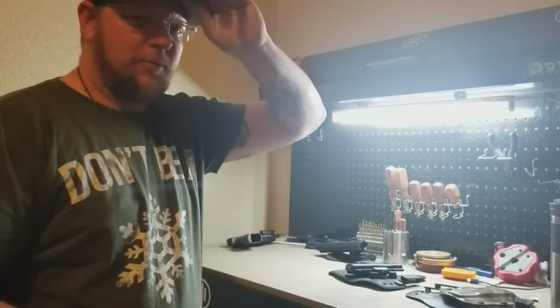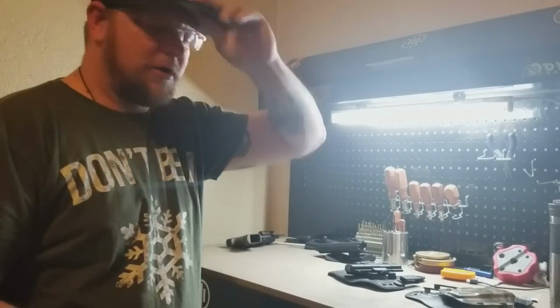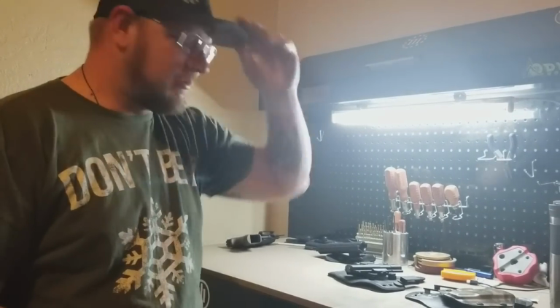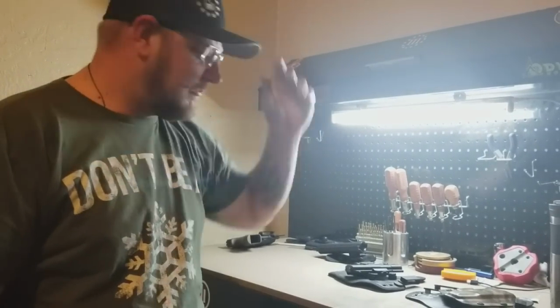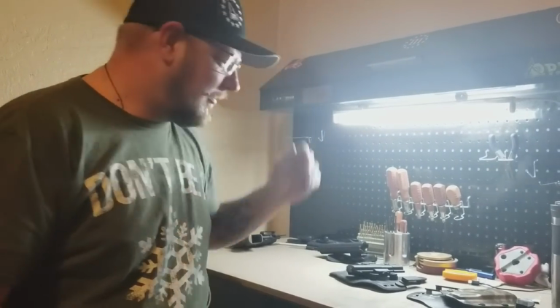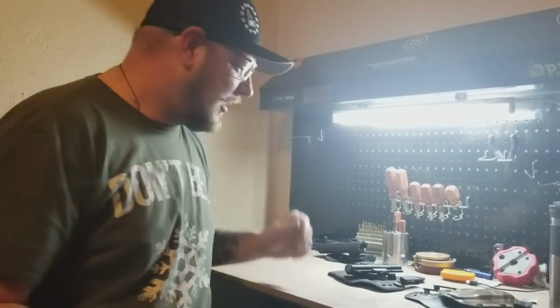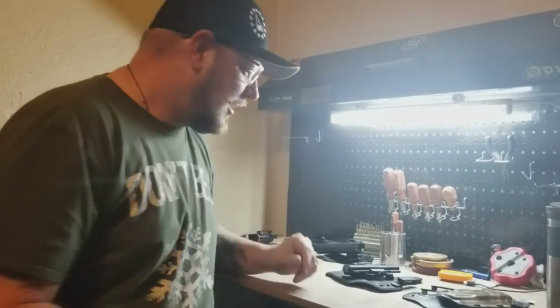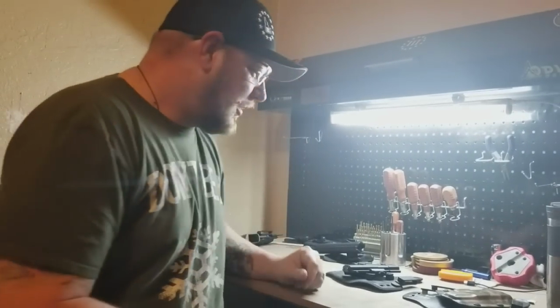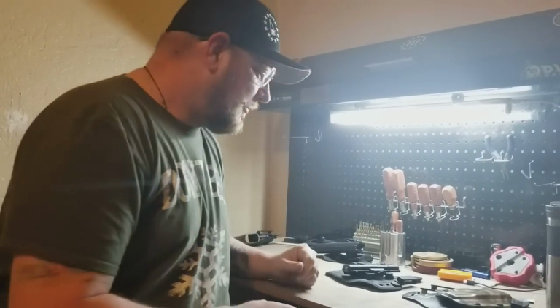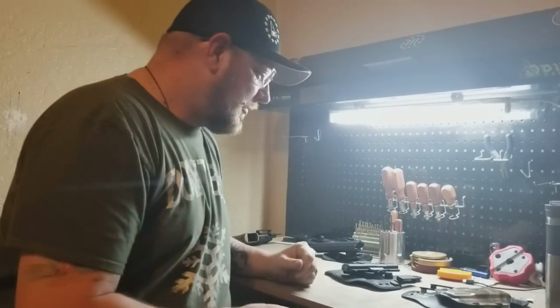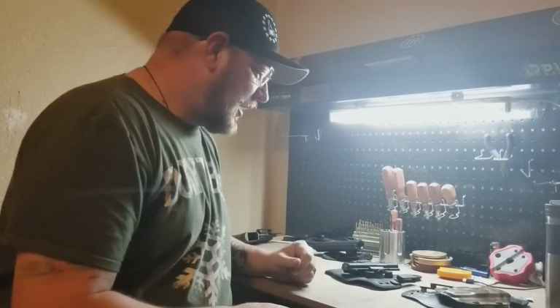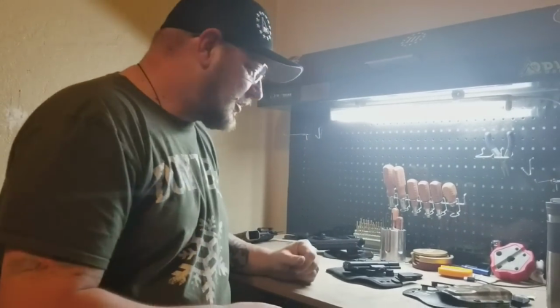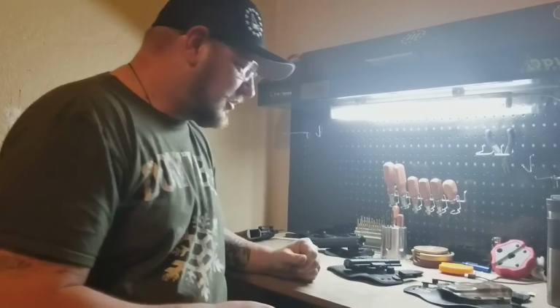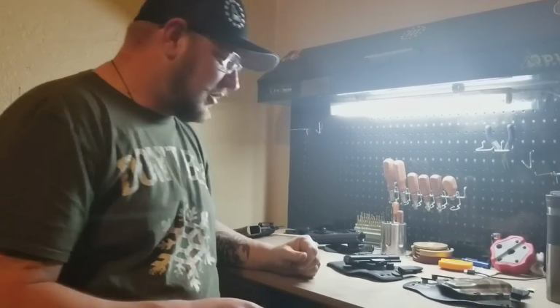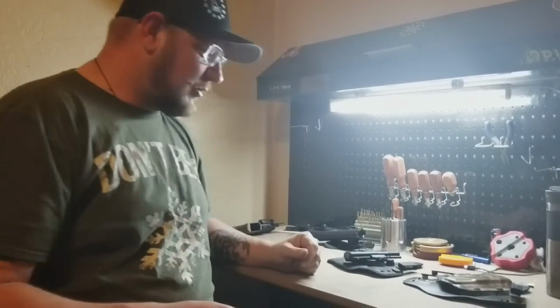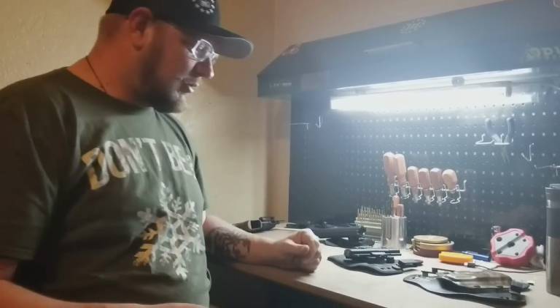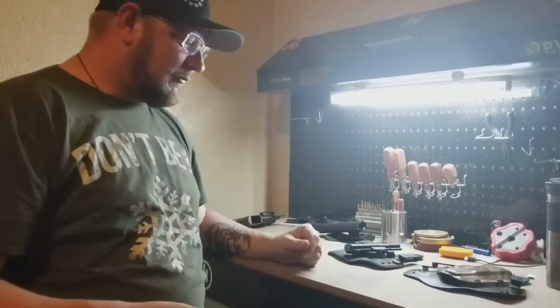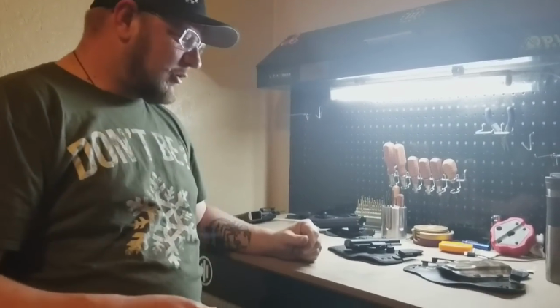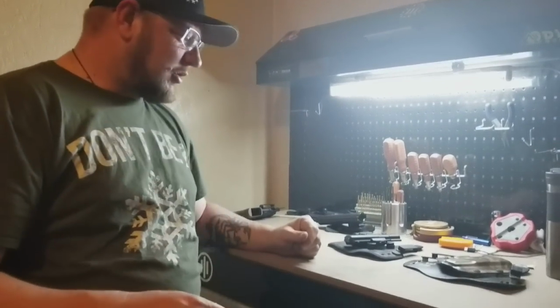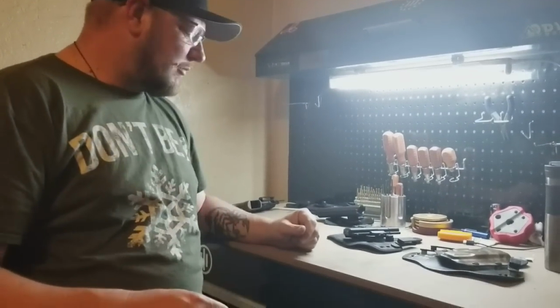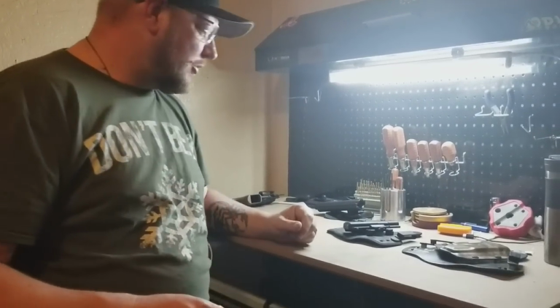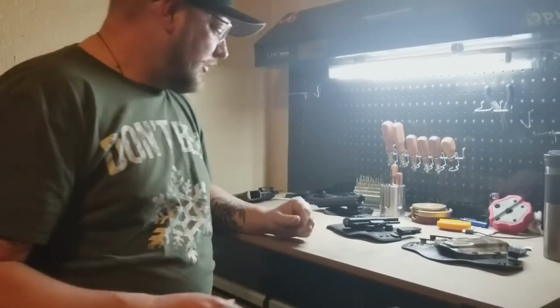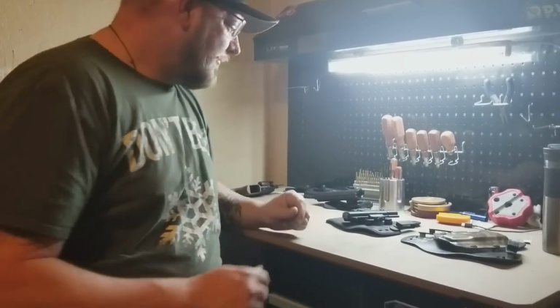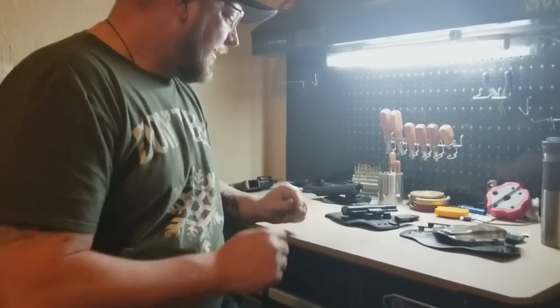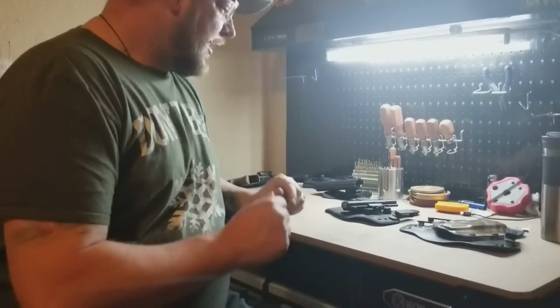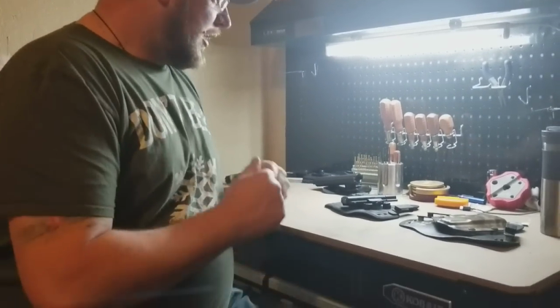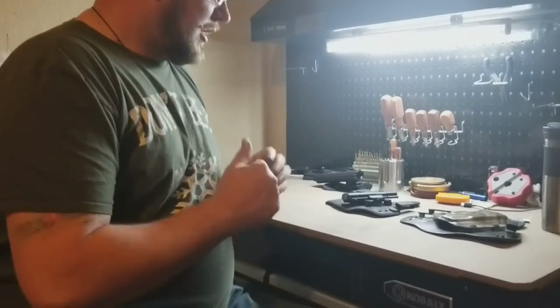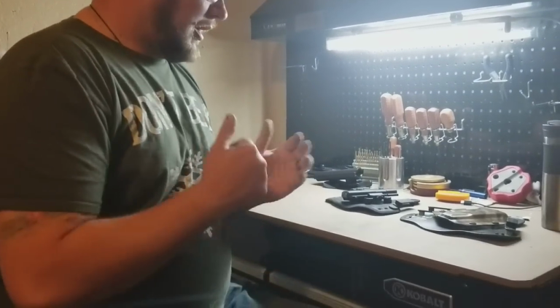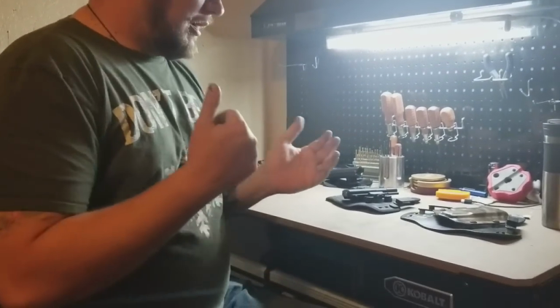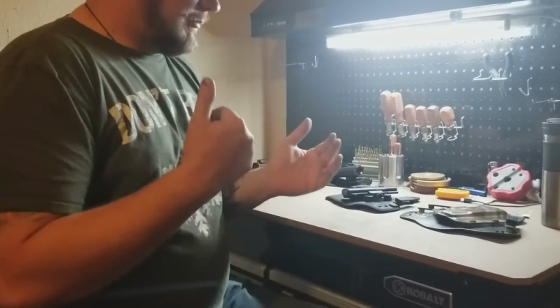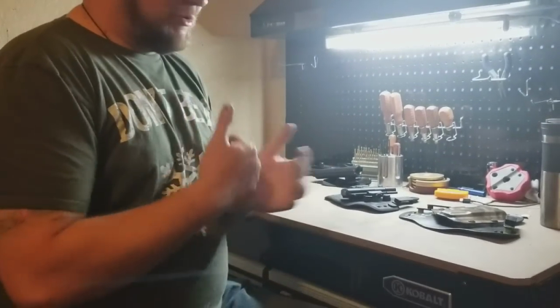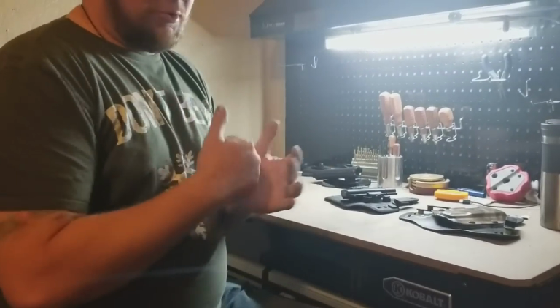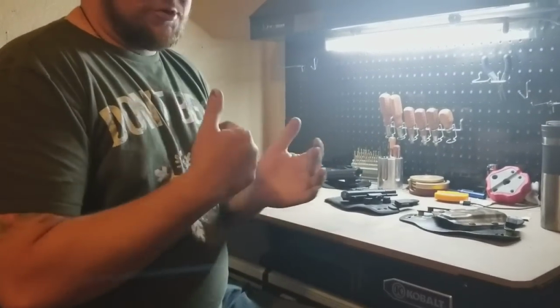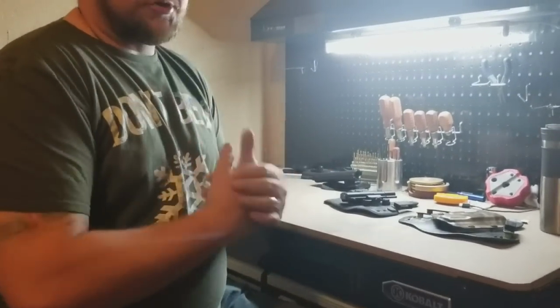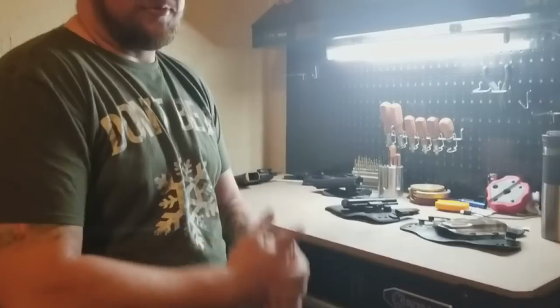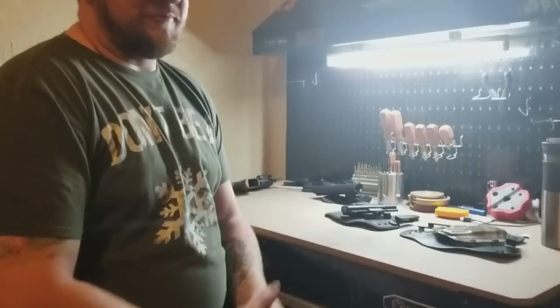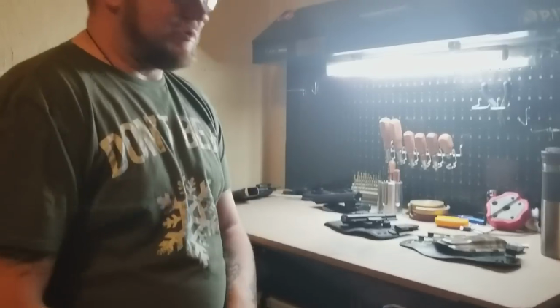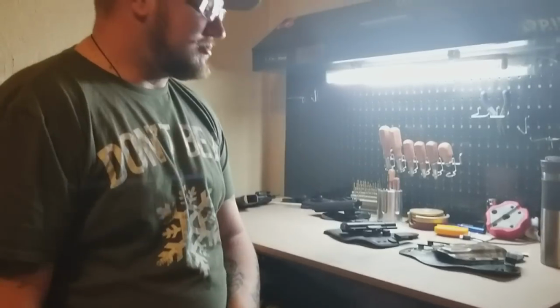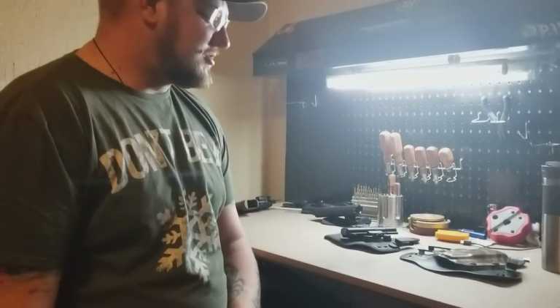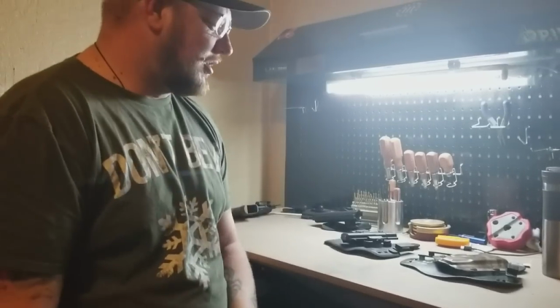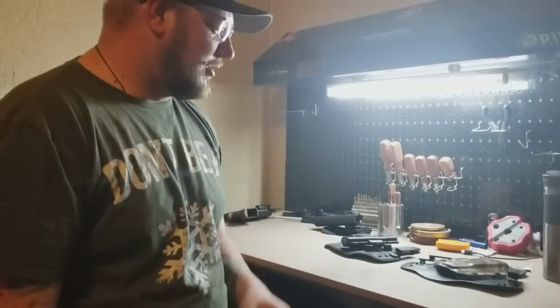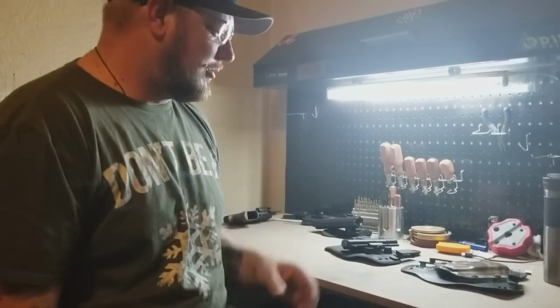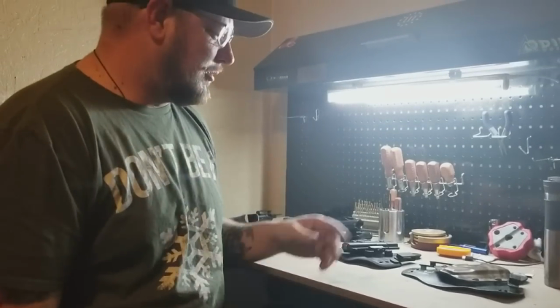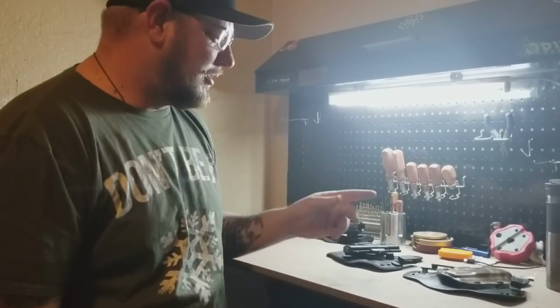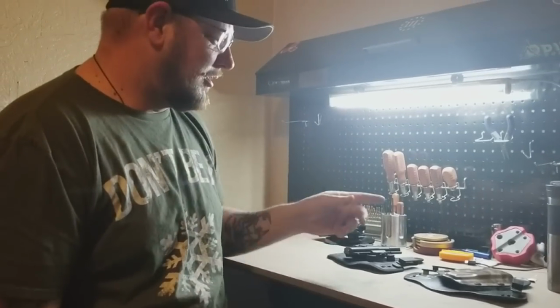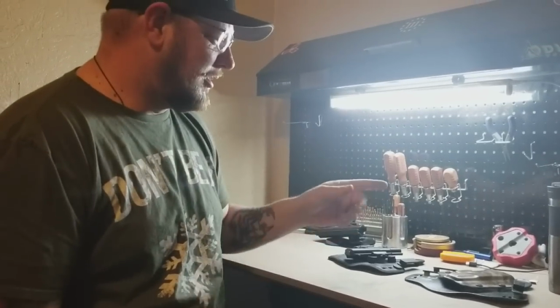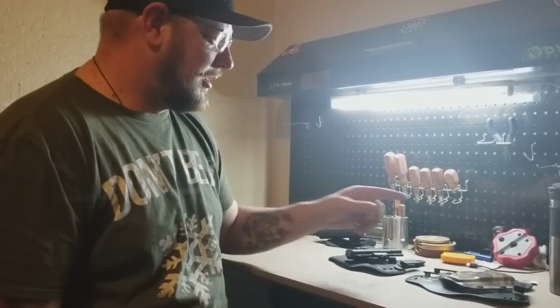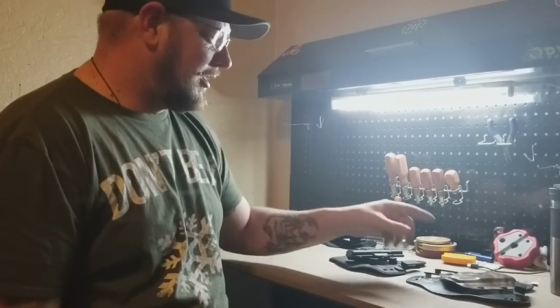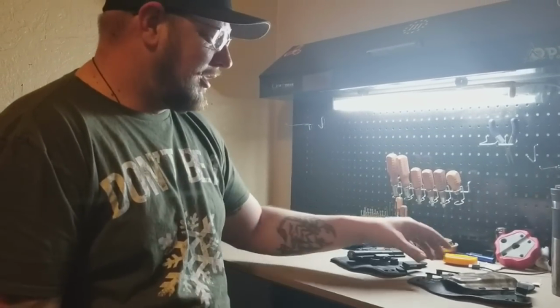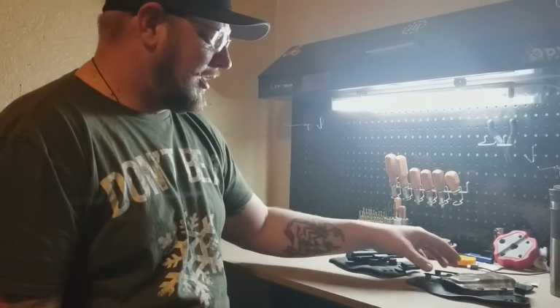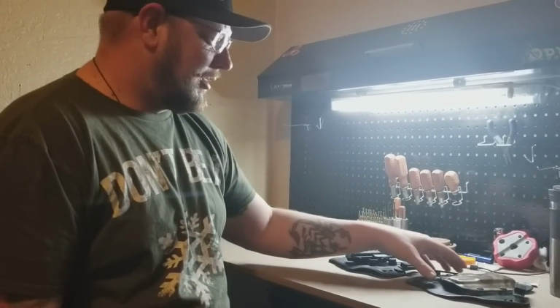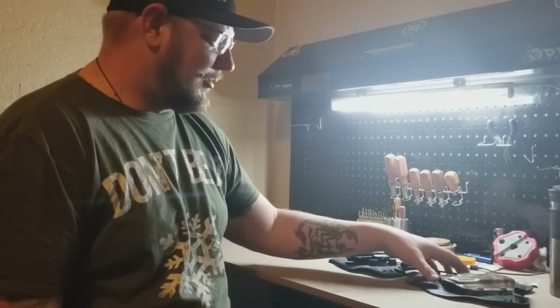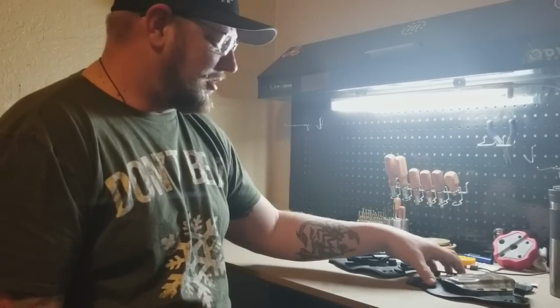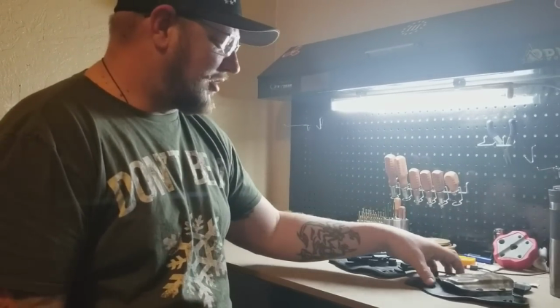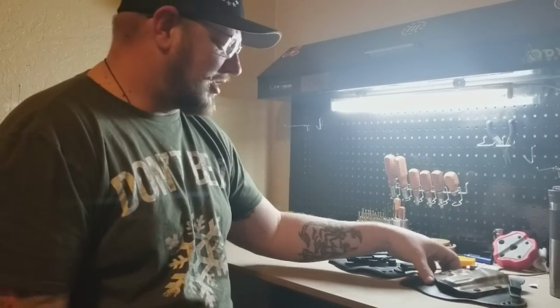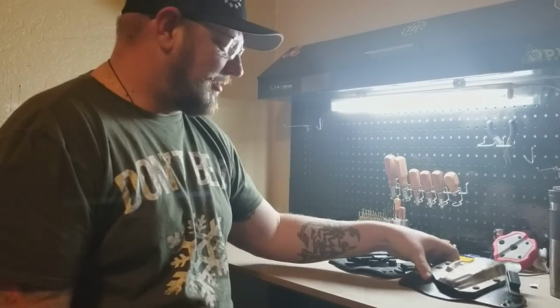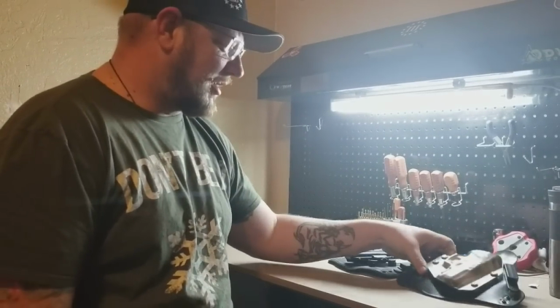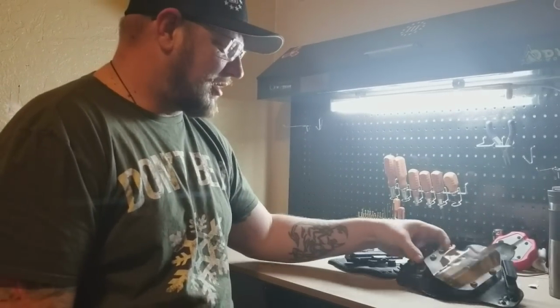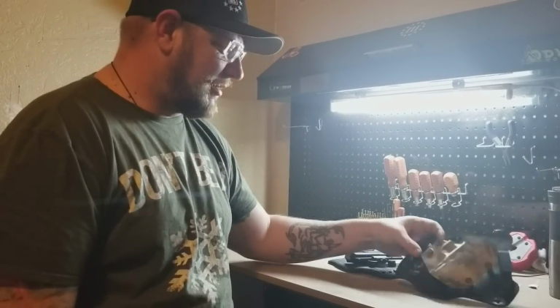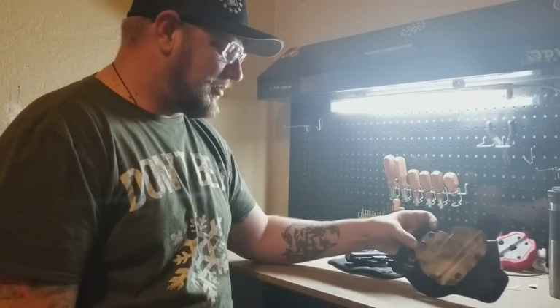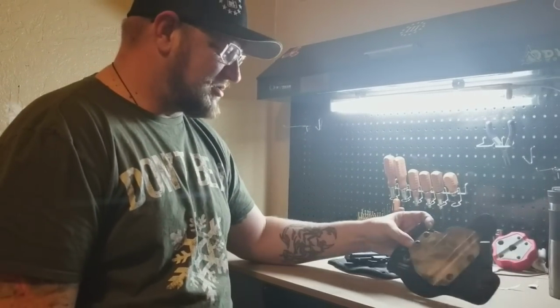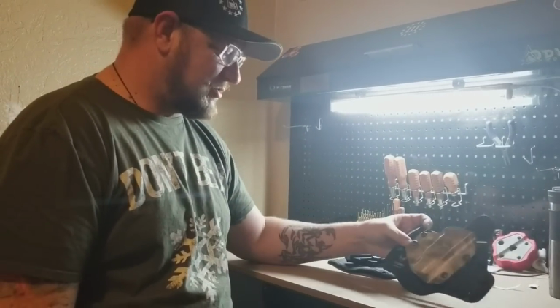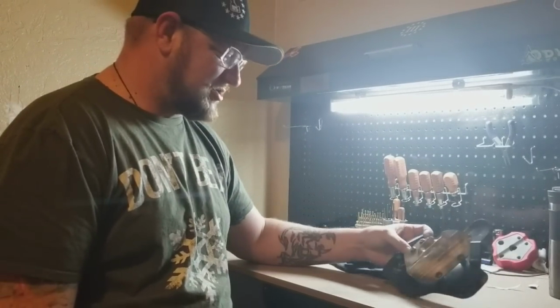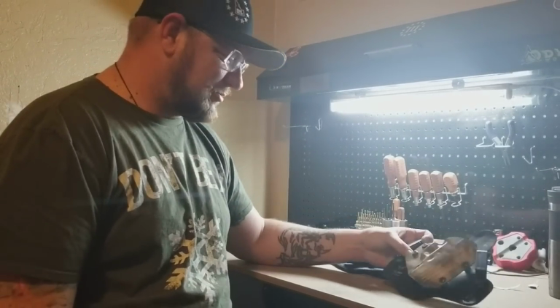Welcome back to North Fork Army. Today is a new holster review, and I want to talk about a couple of these ones that we've done.